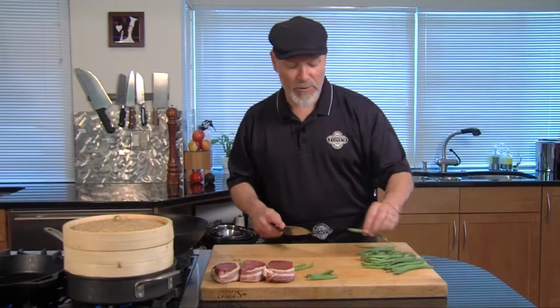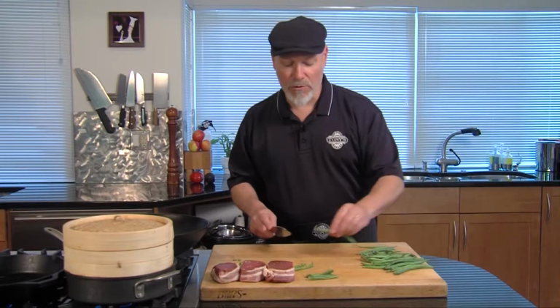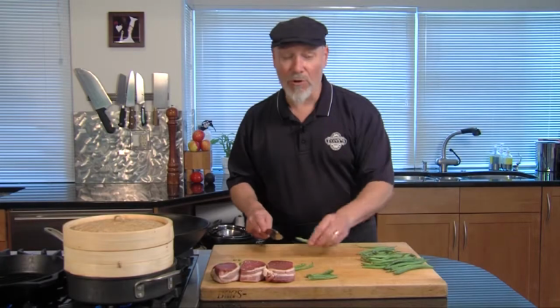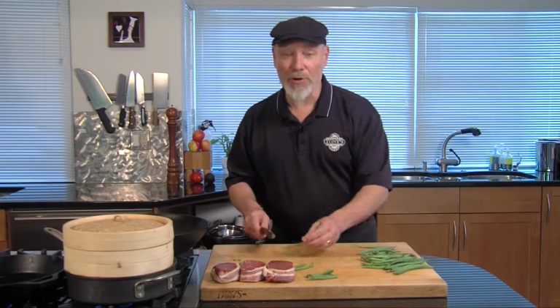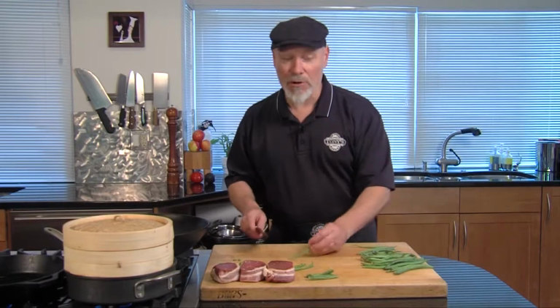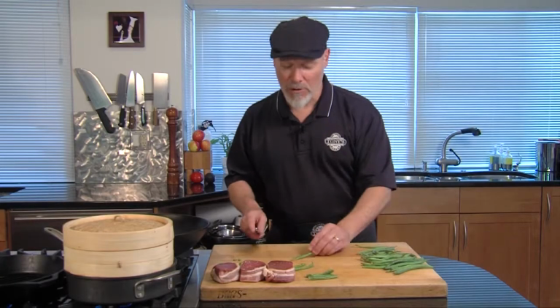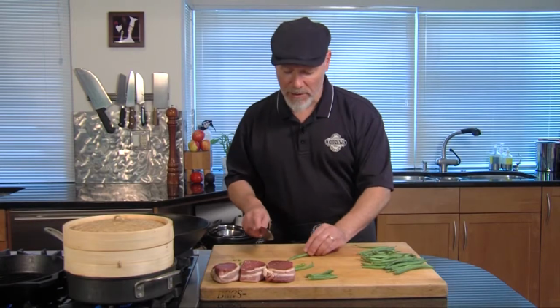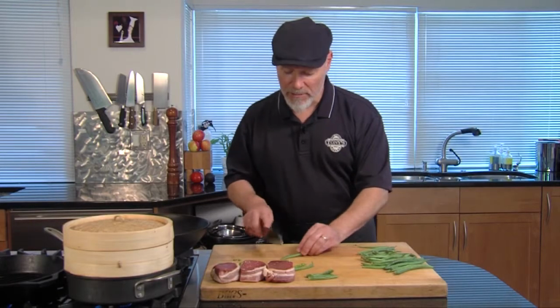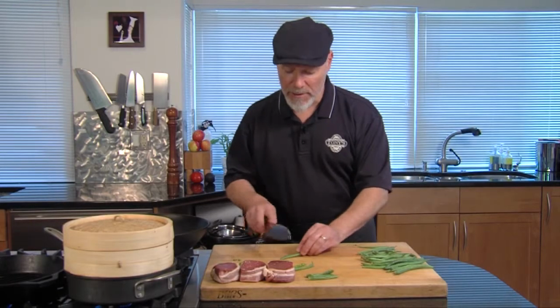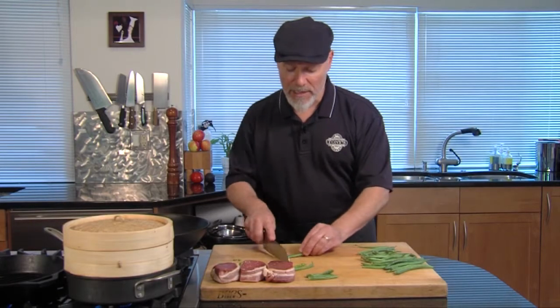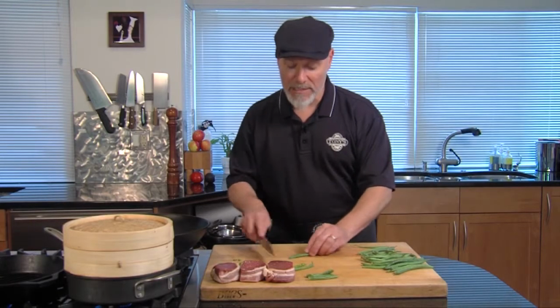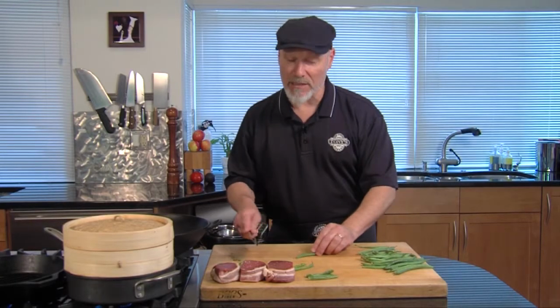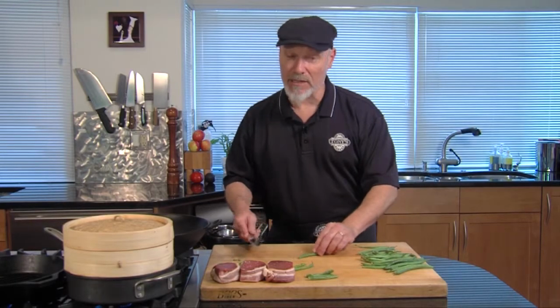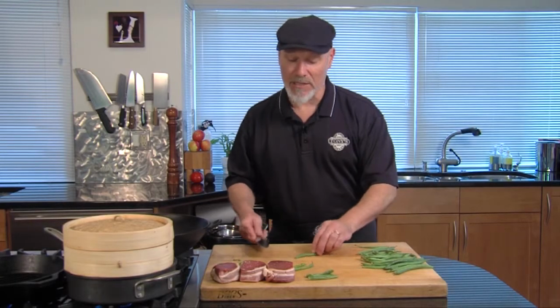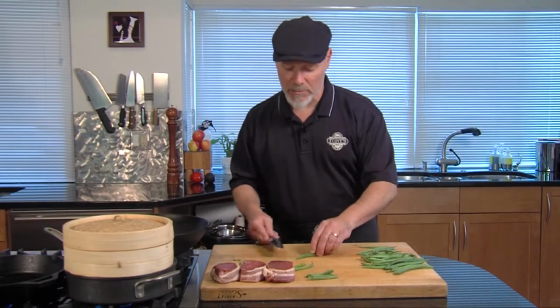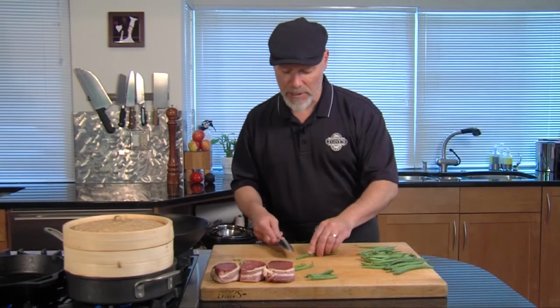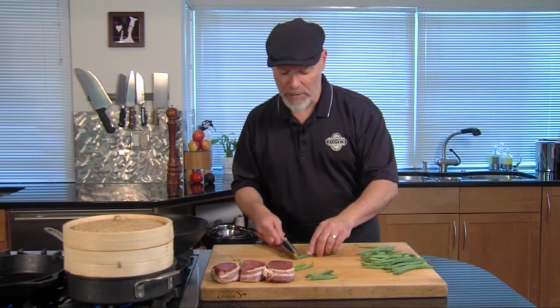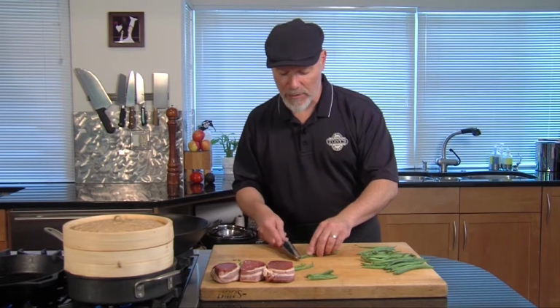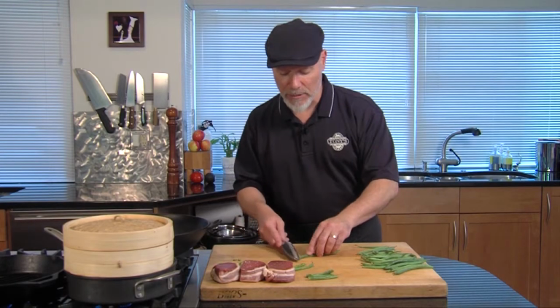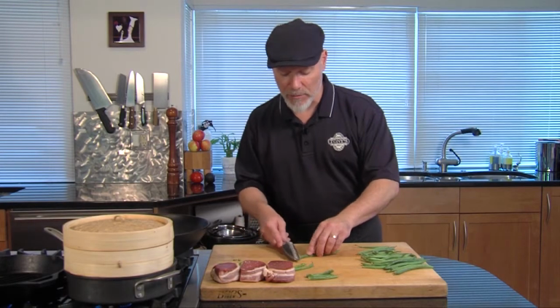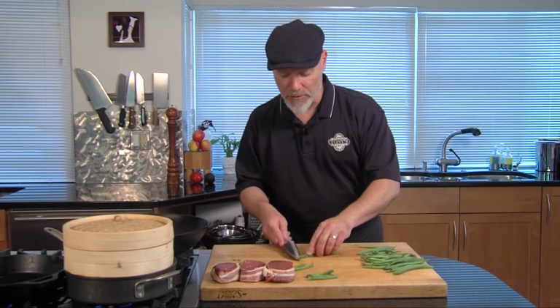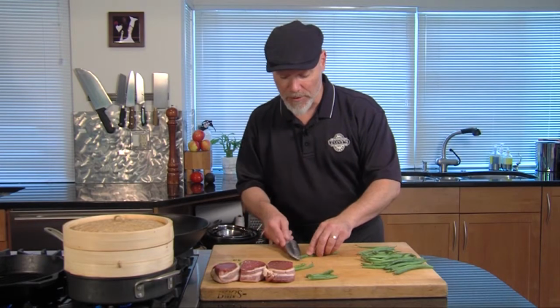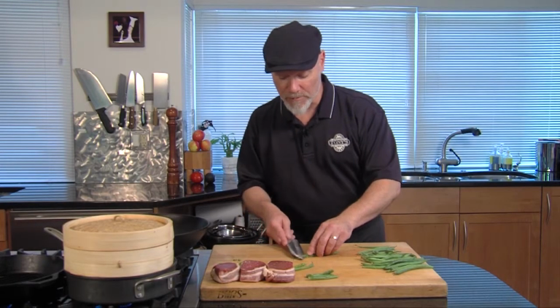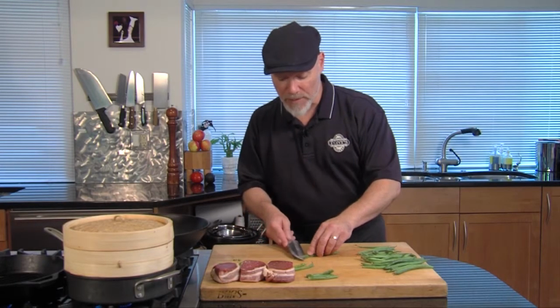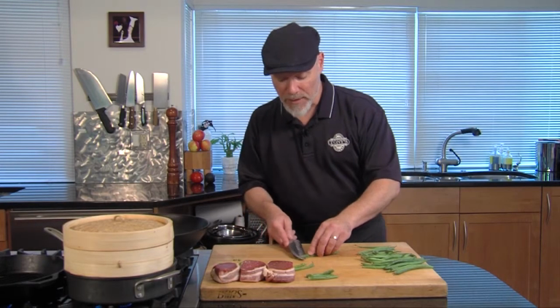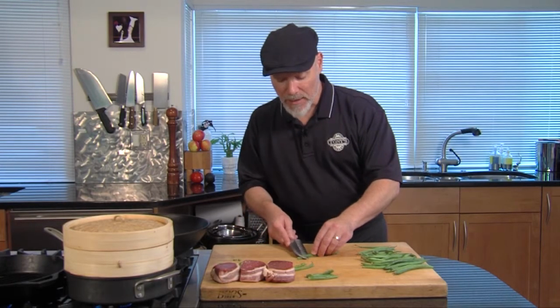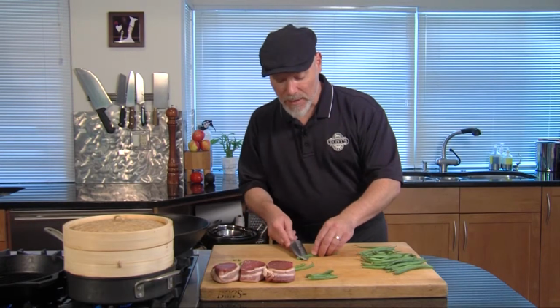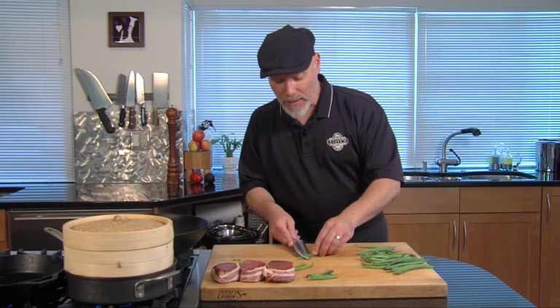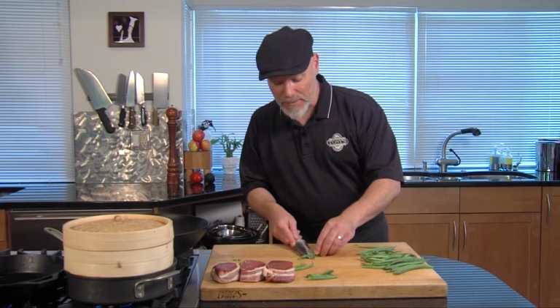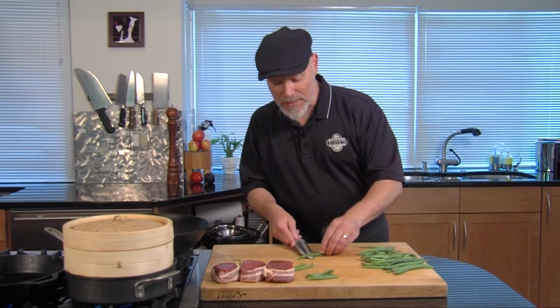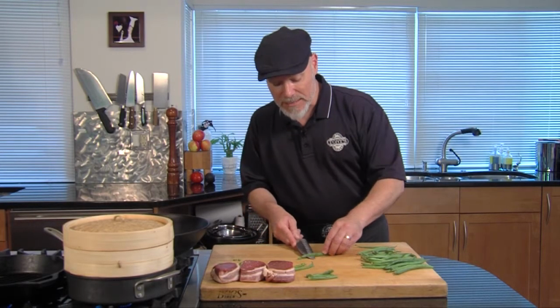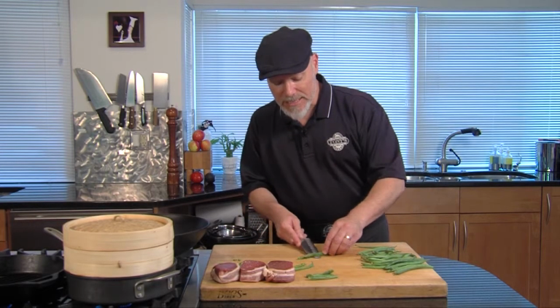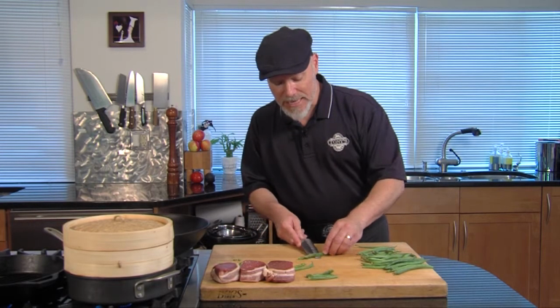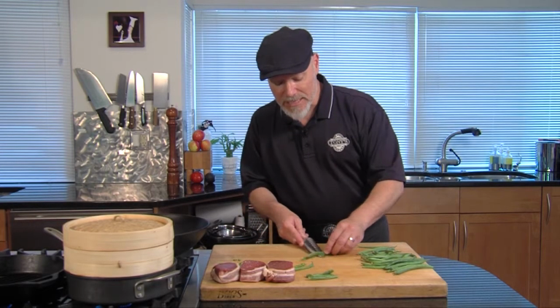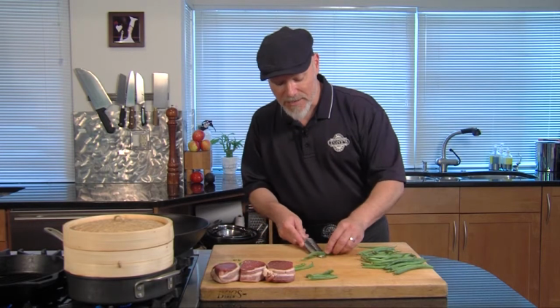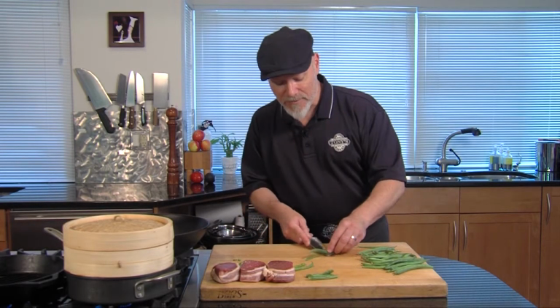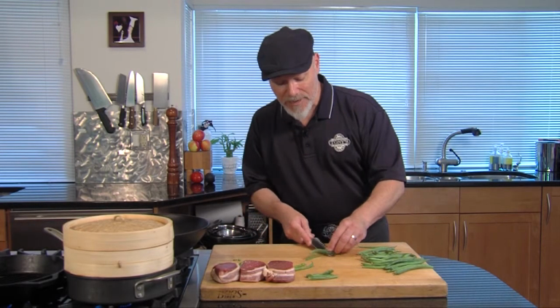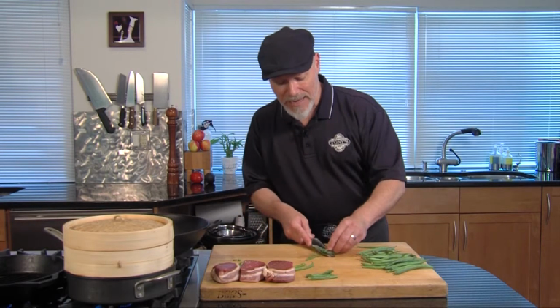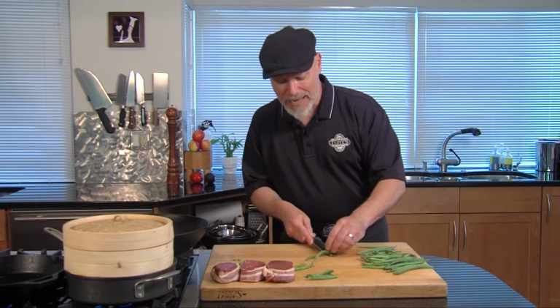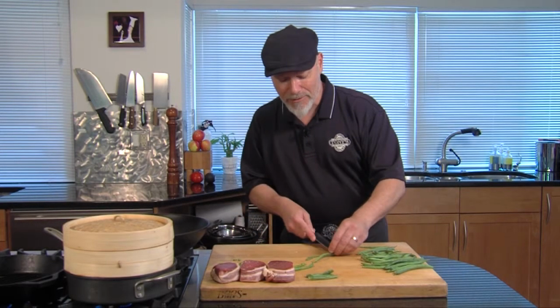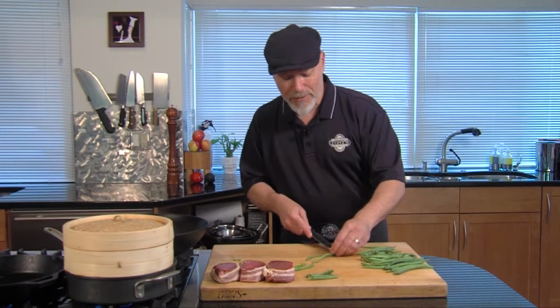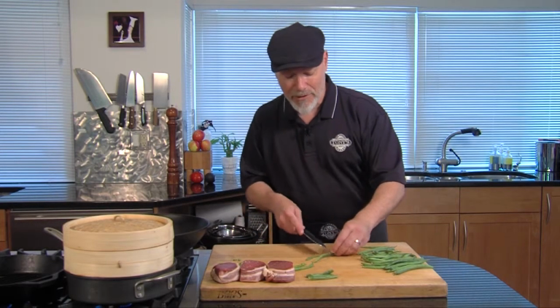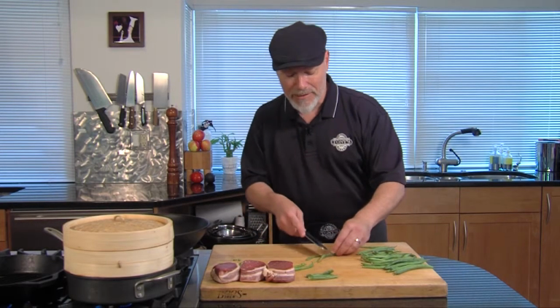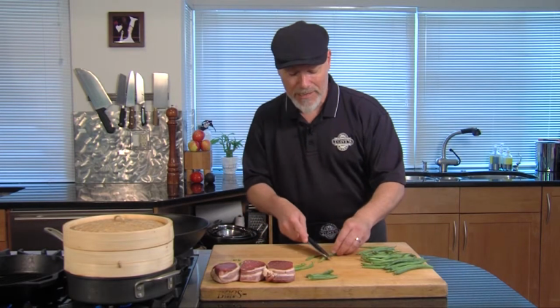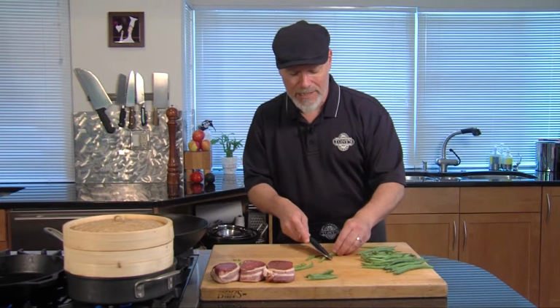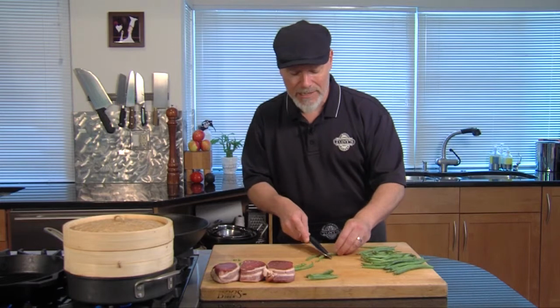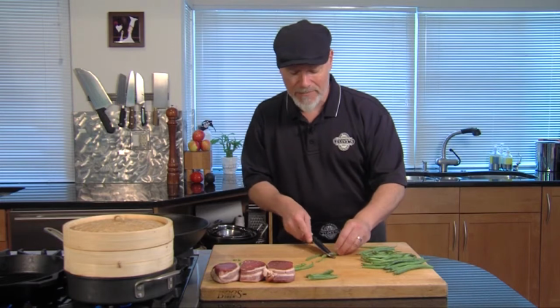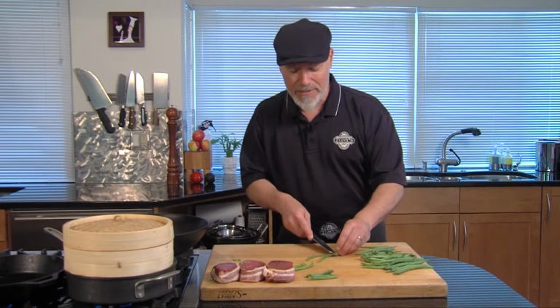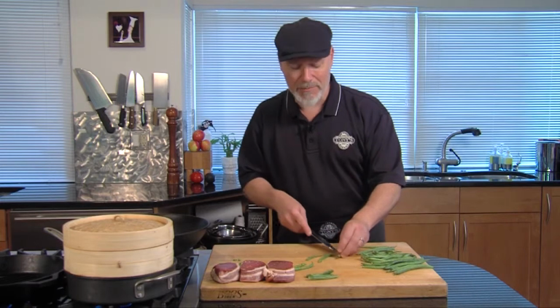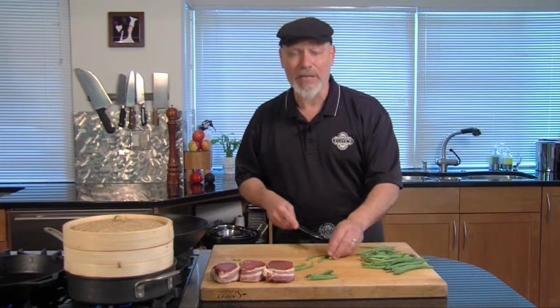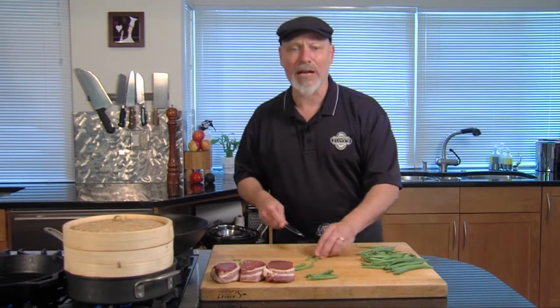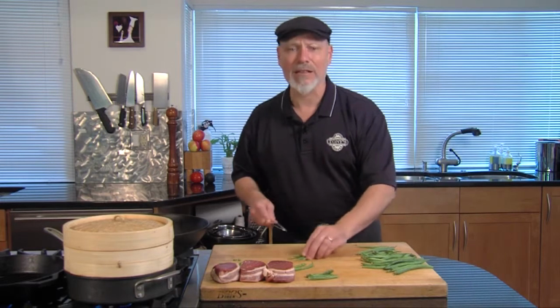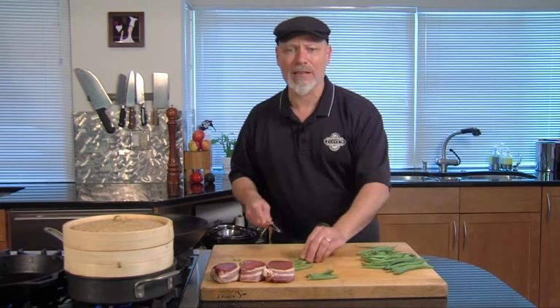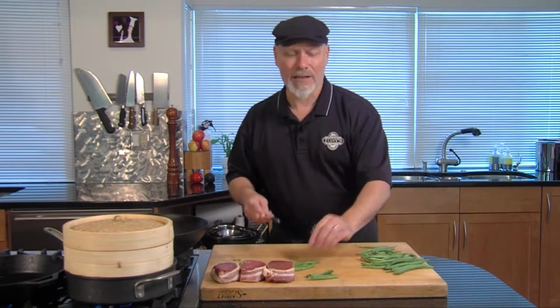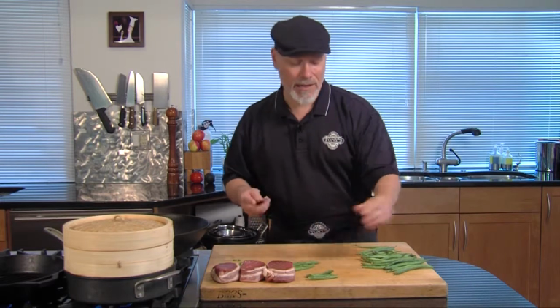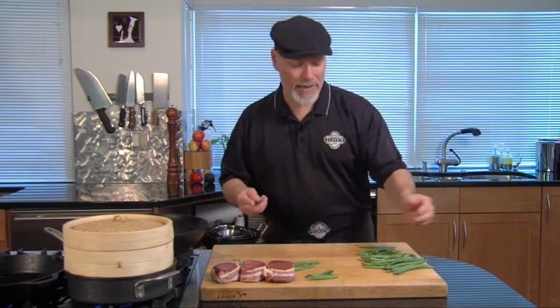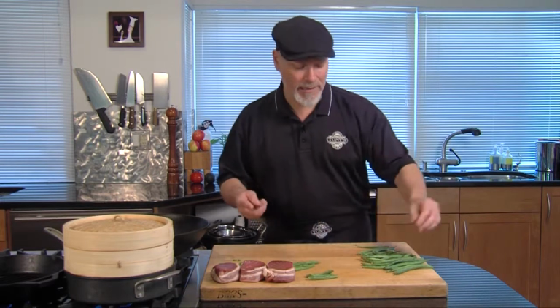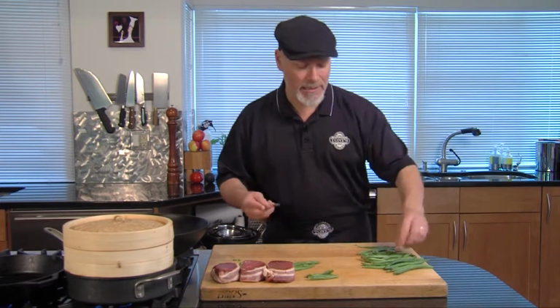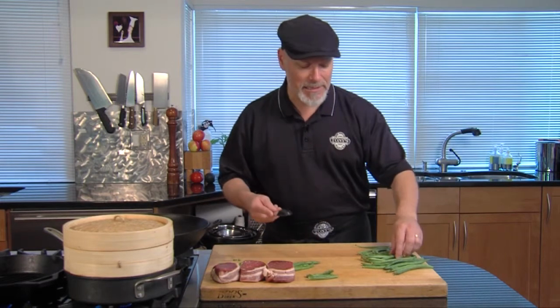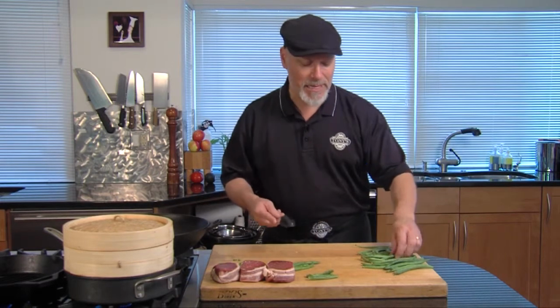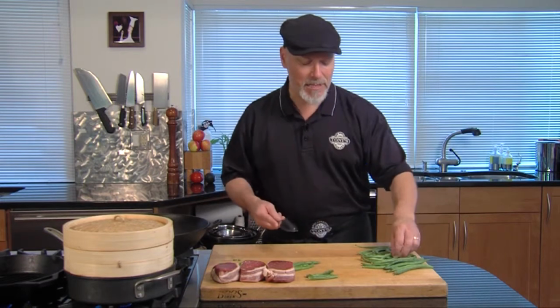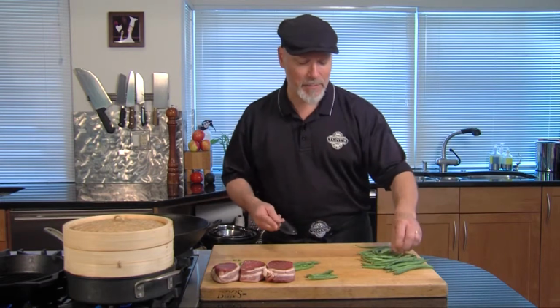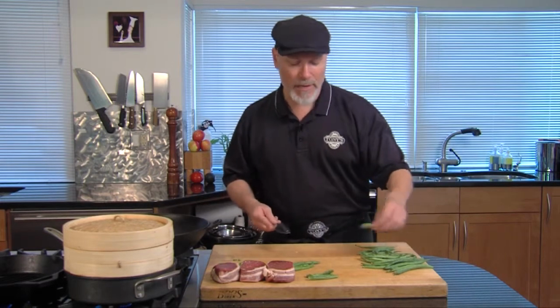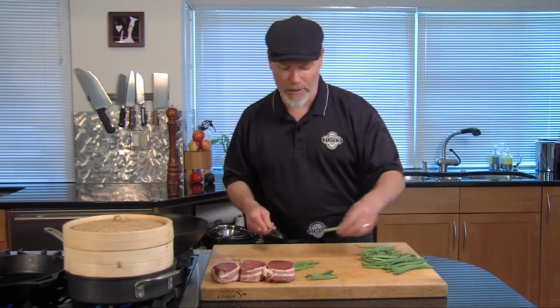If you grow your own green beans, I think it's really, really worth it. Does it taste different? I don't know — it tastes different to me. I think it tastes better.